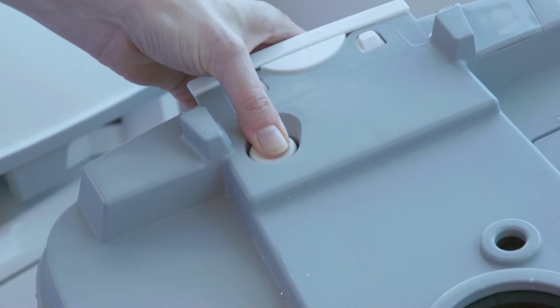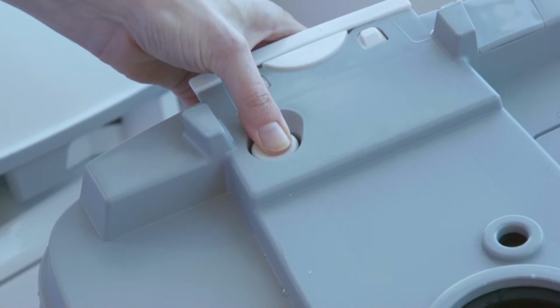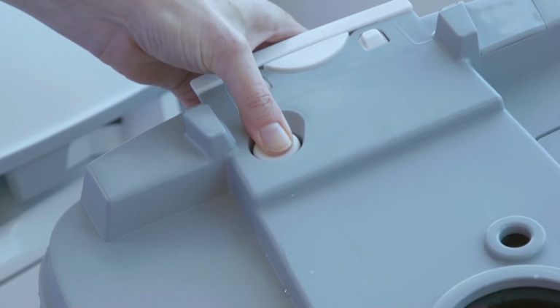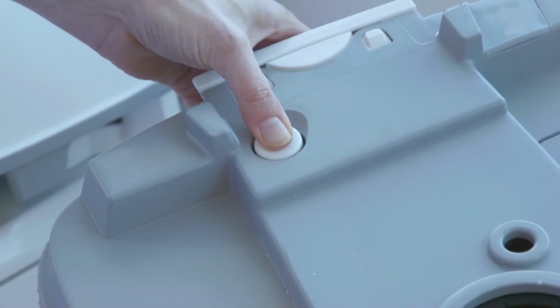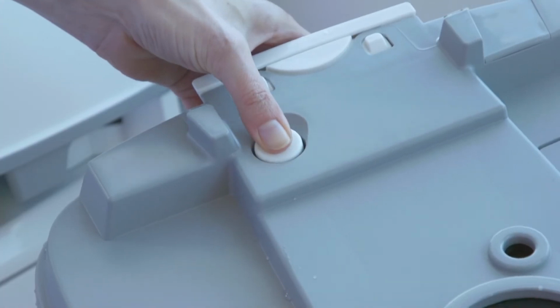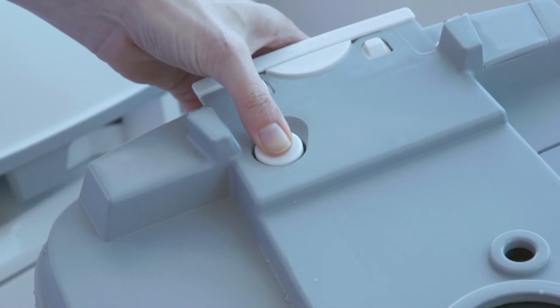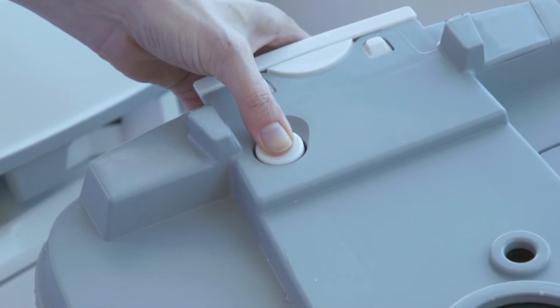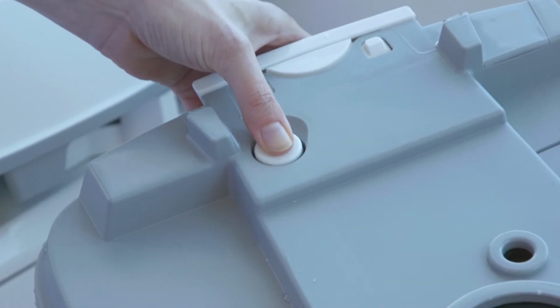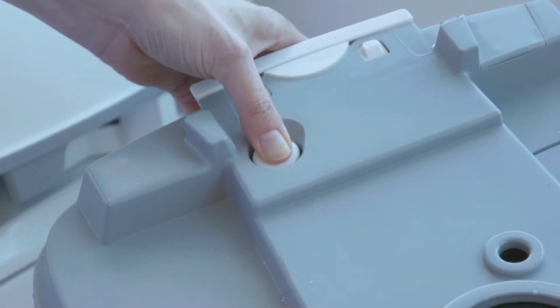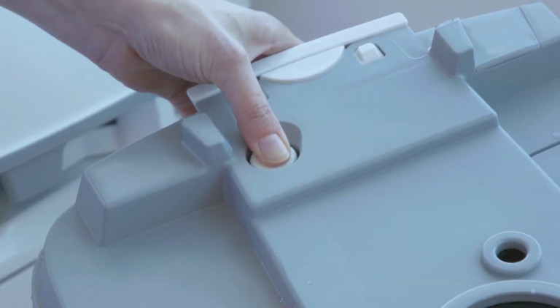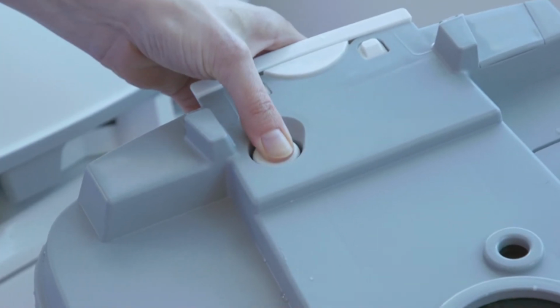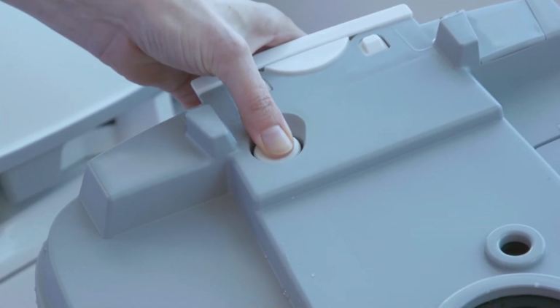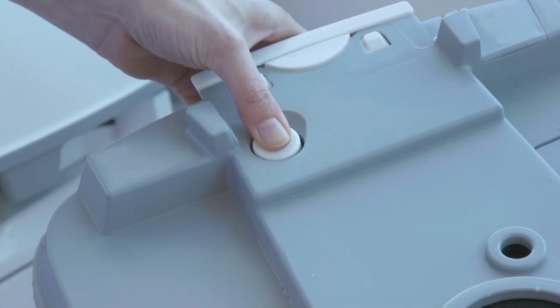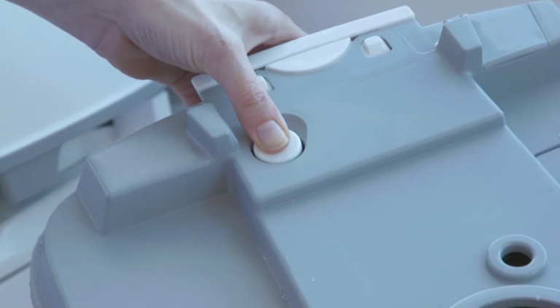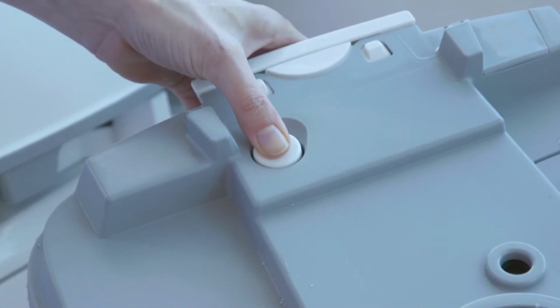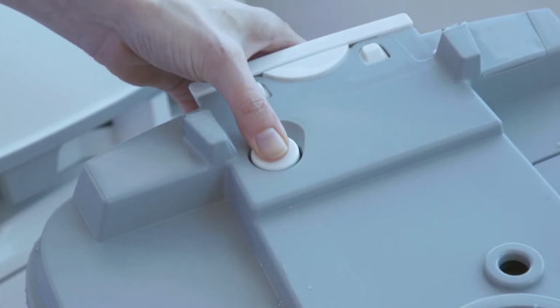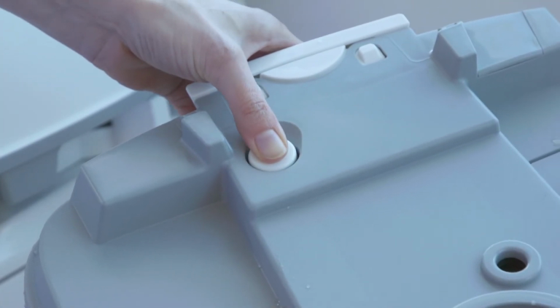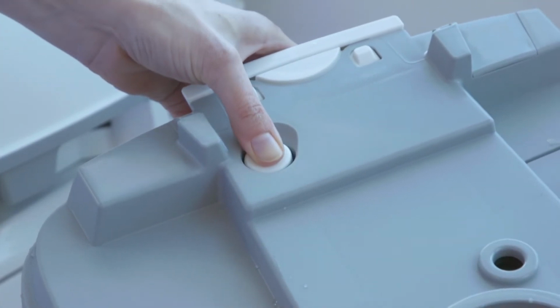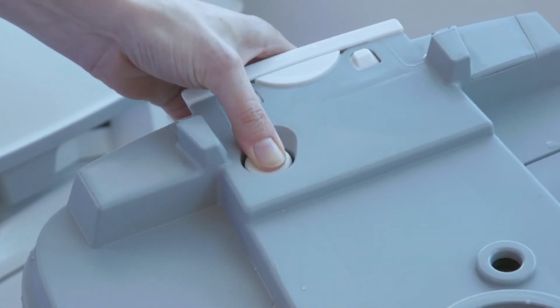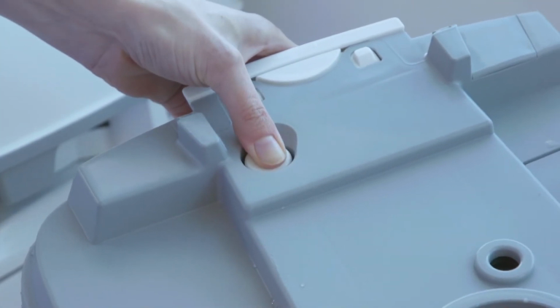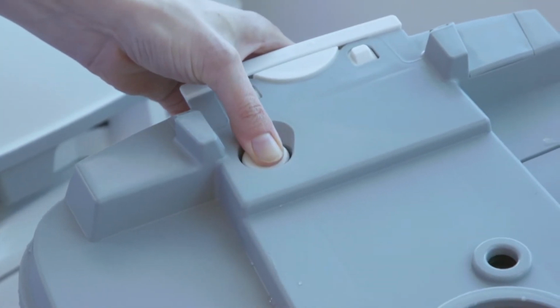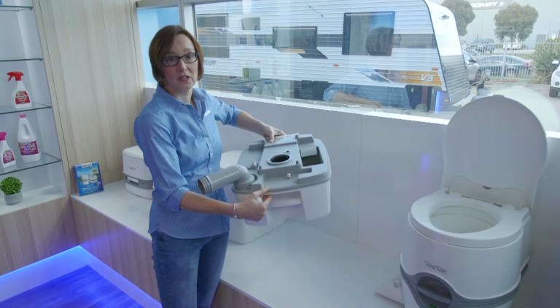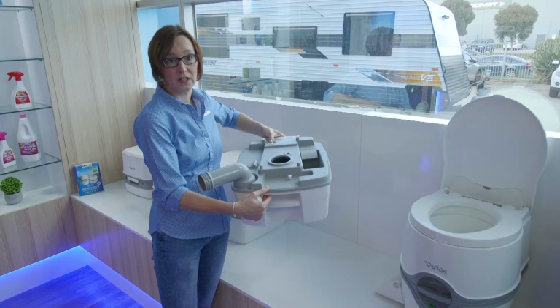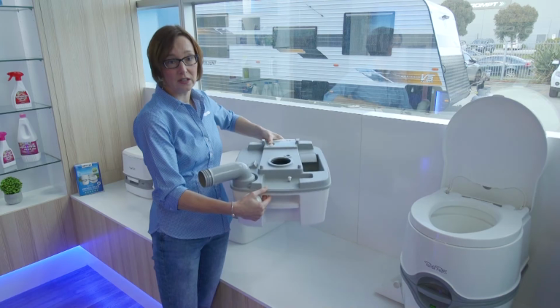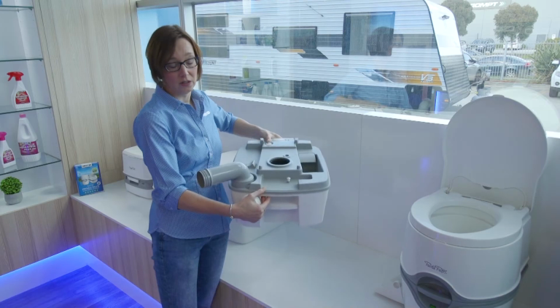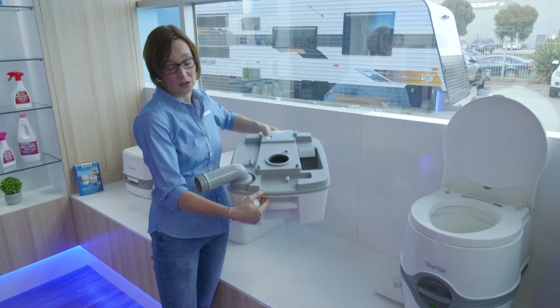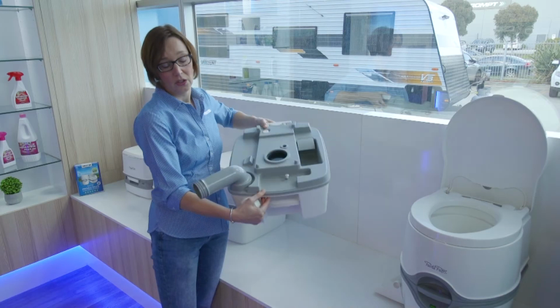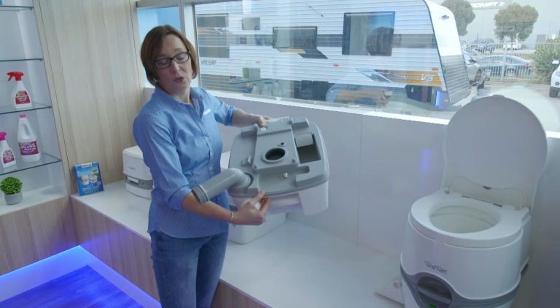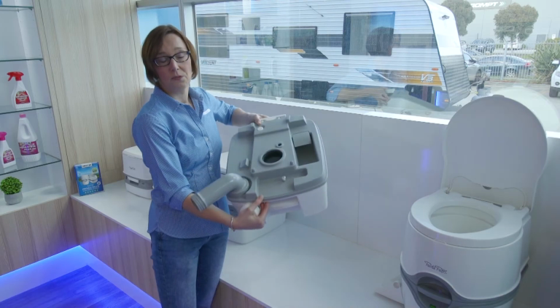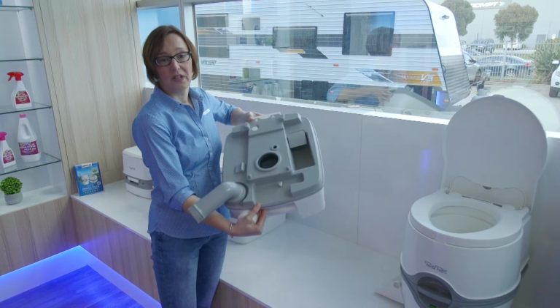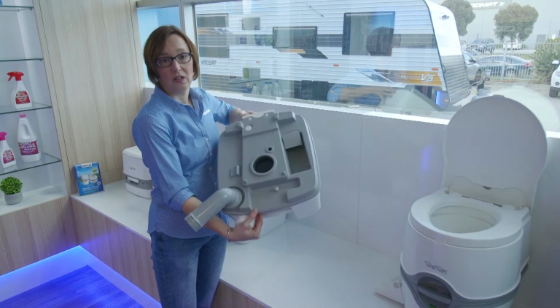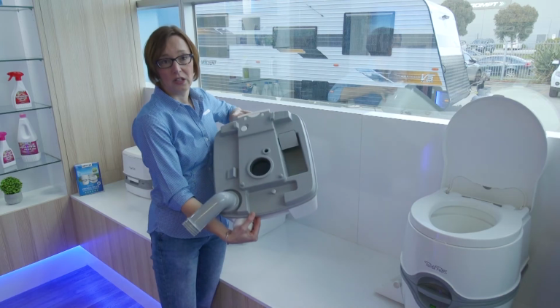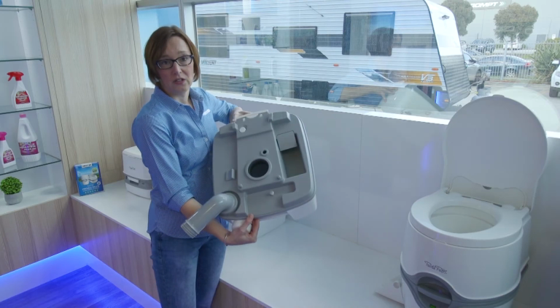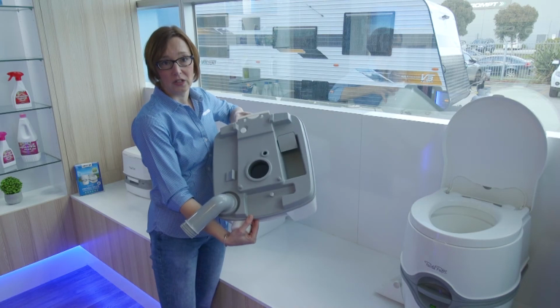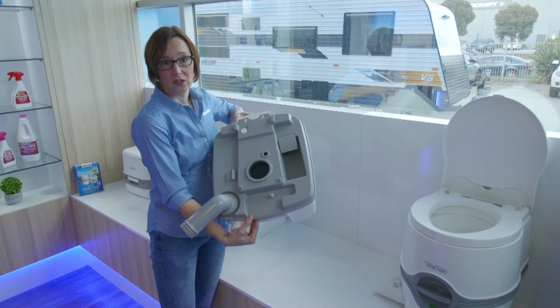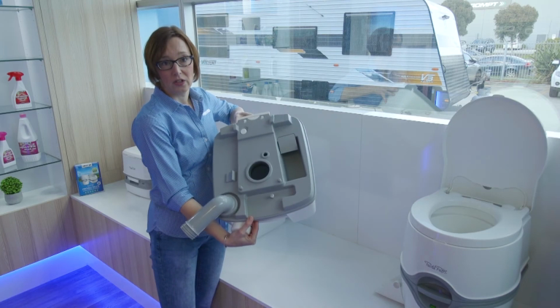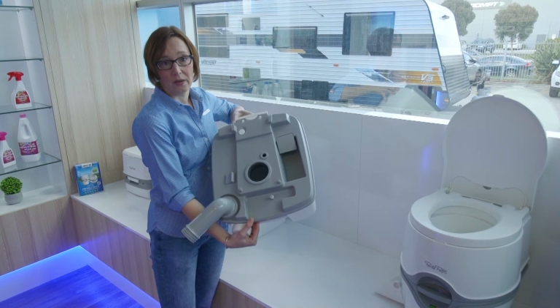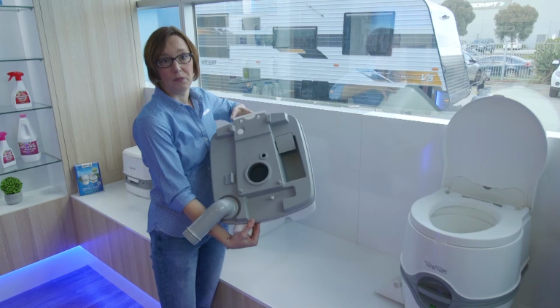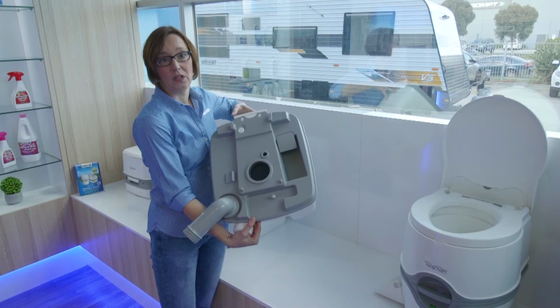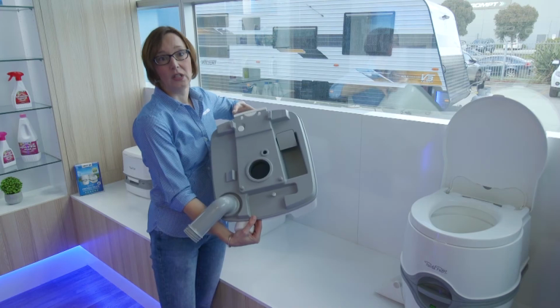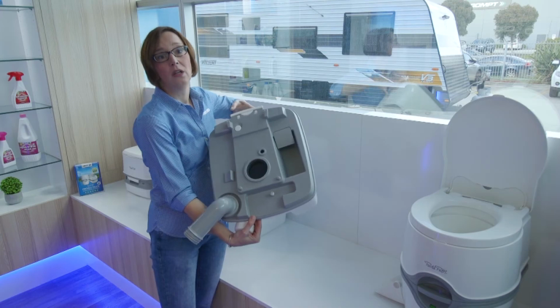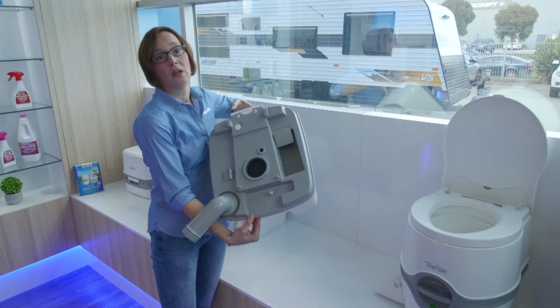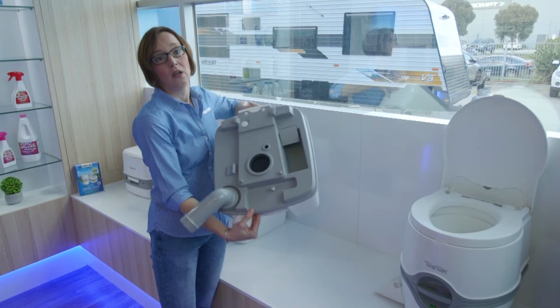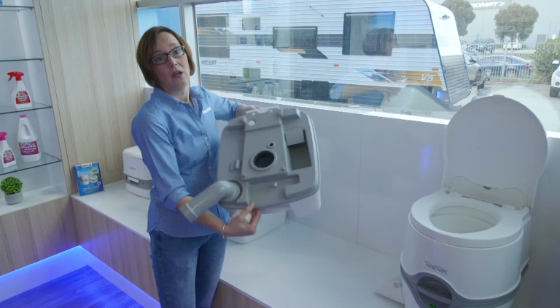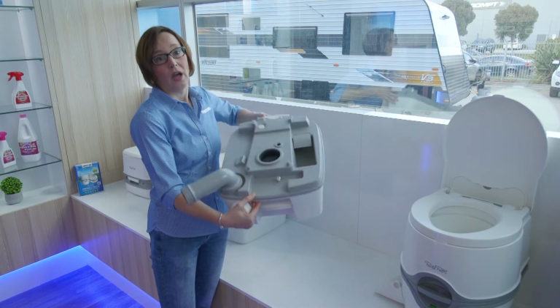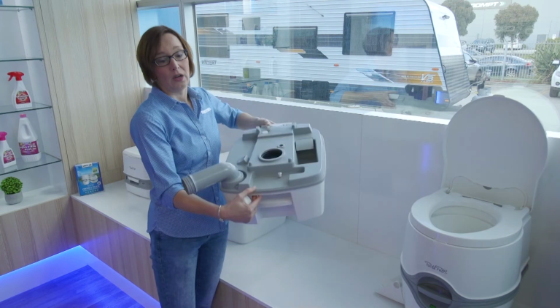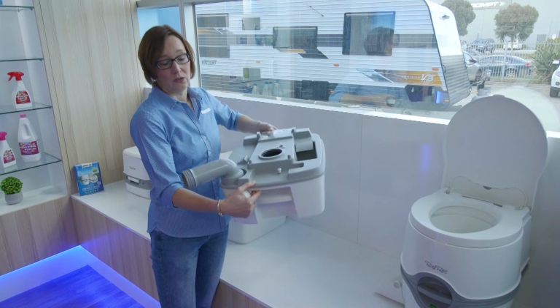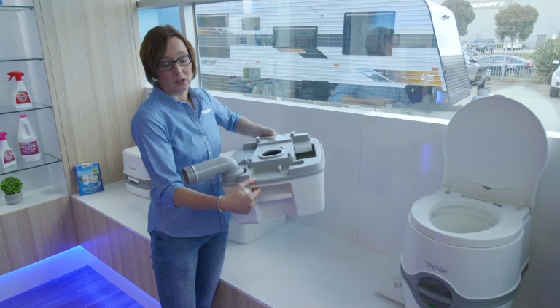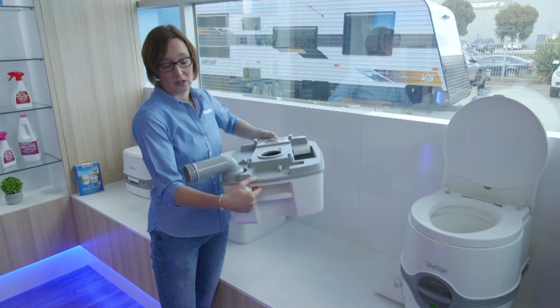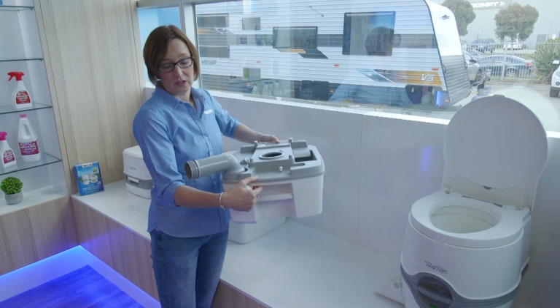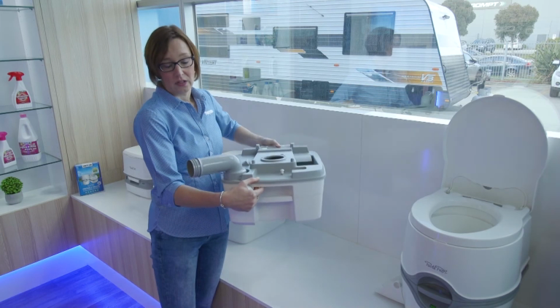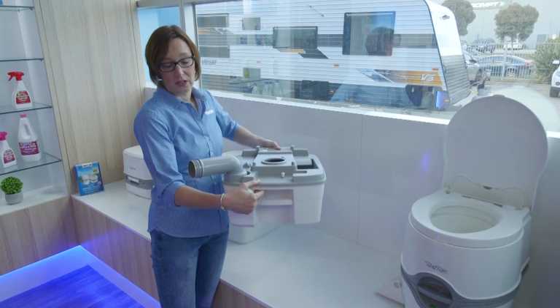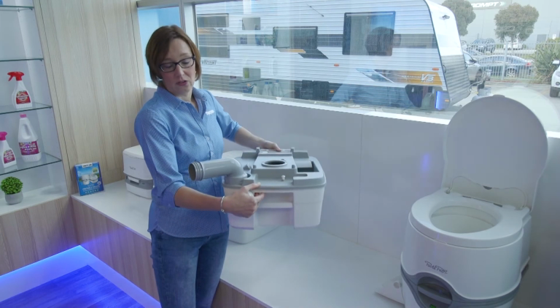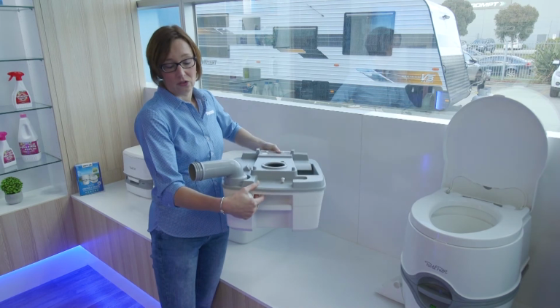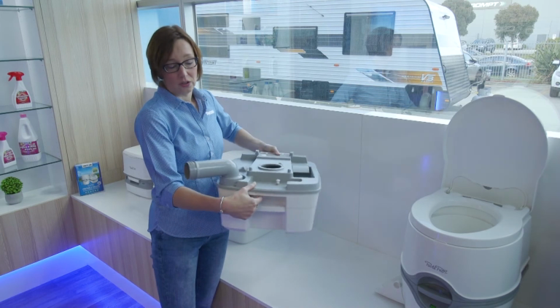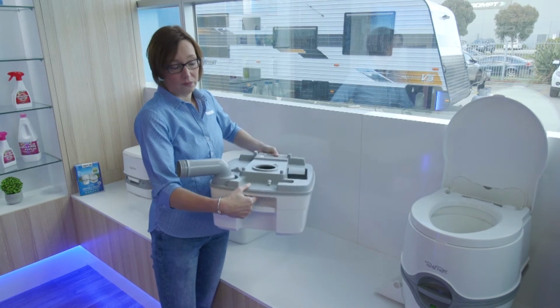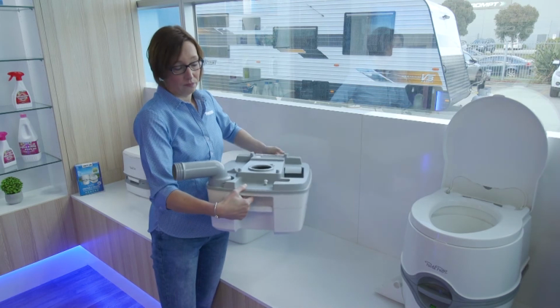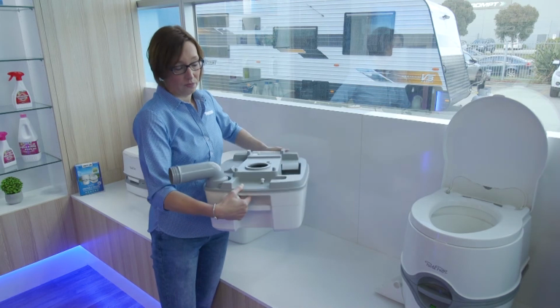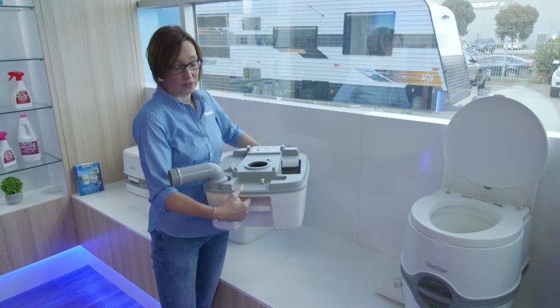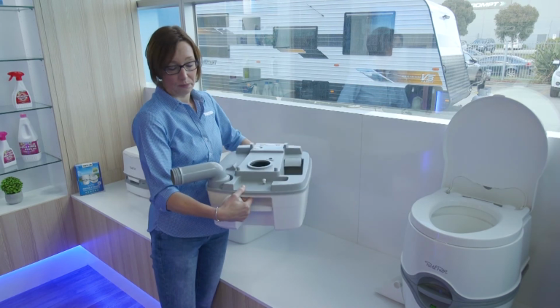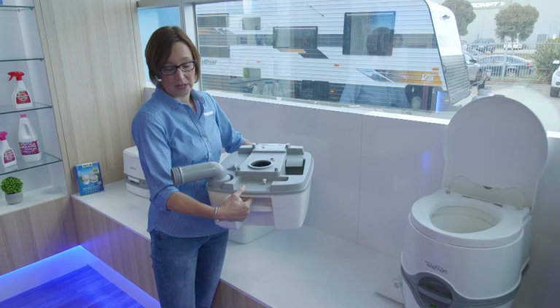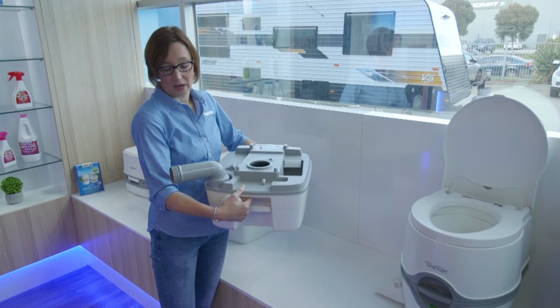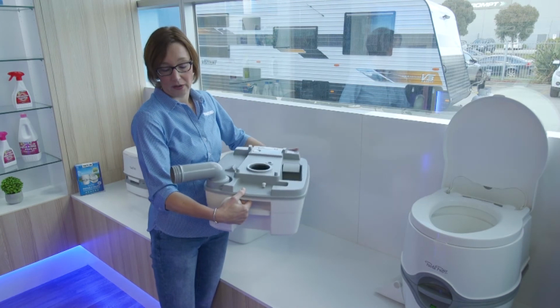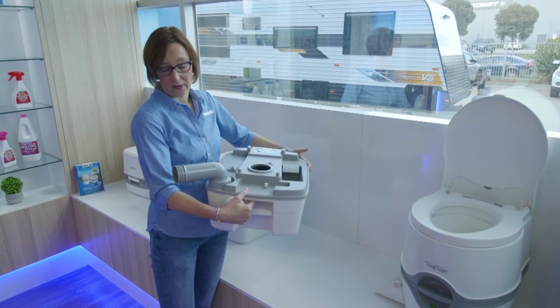What the vent button does is release all the pressure inside the cassette, which makes it easier to empty out the cassette into the dumping area.